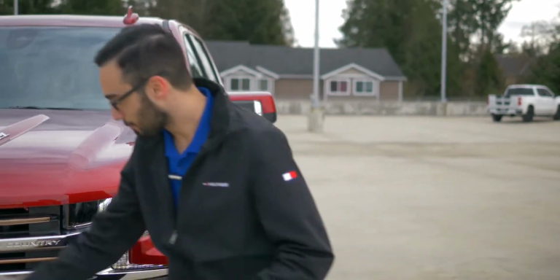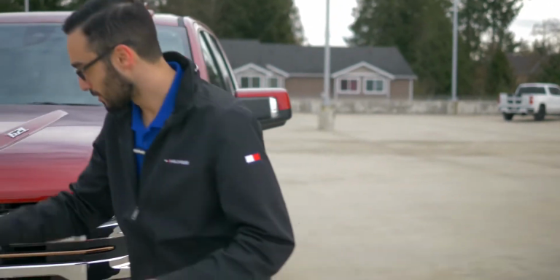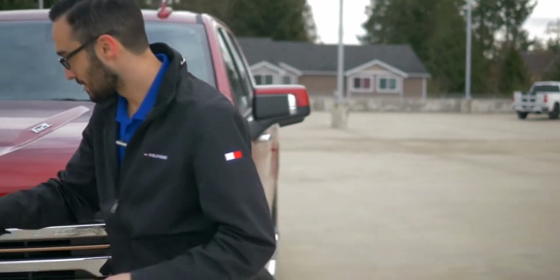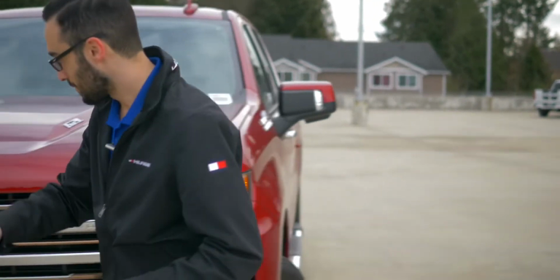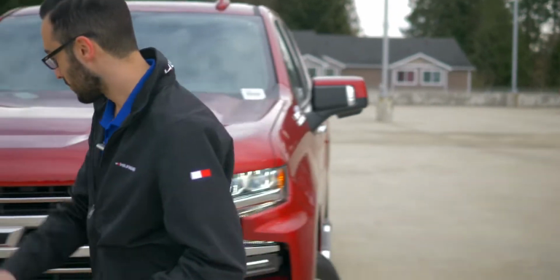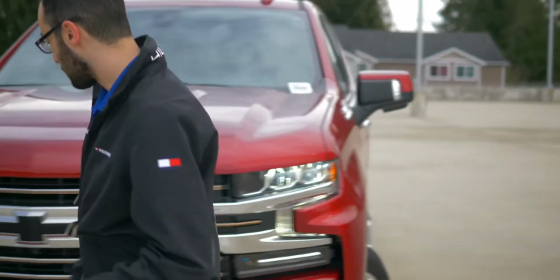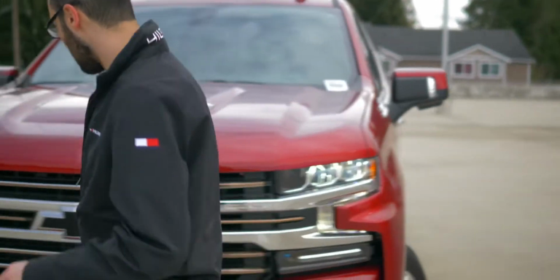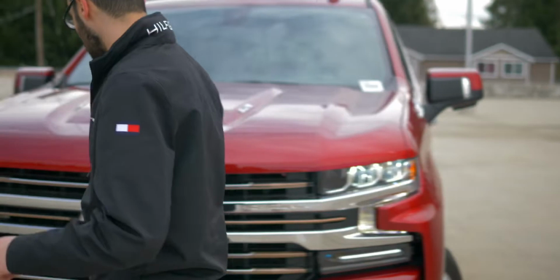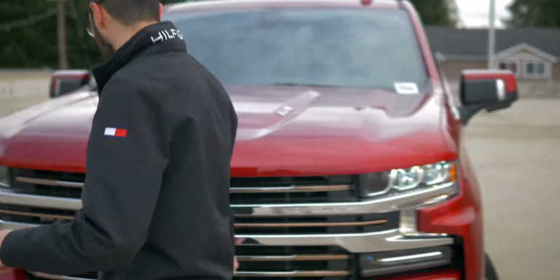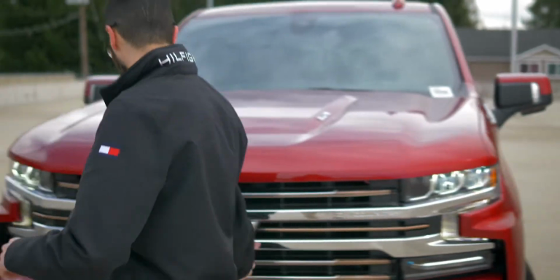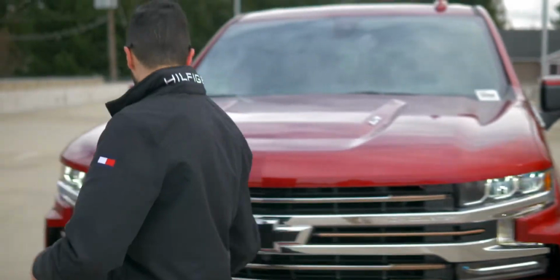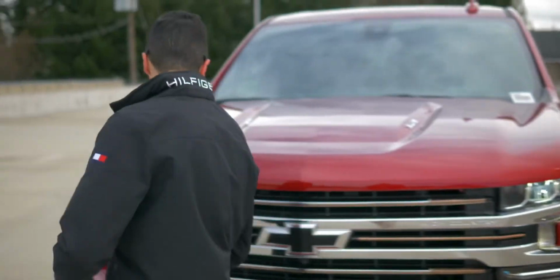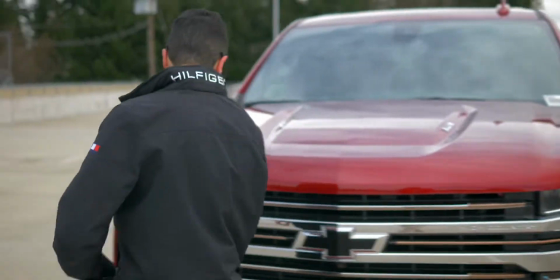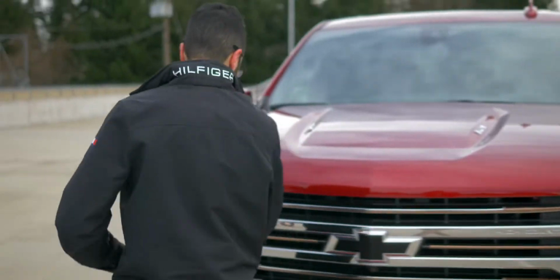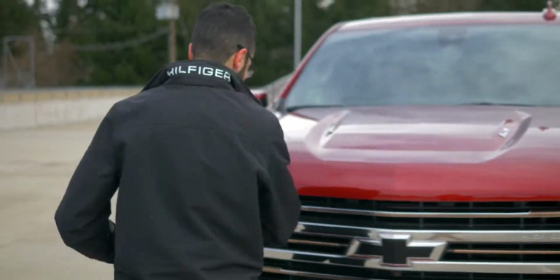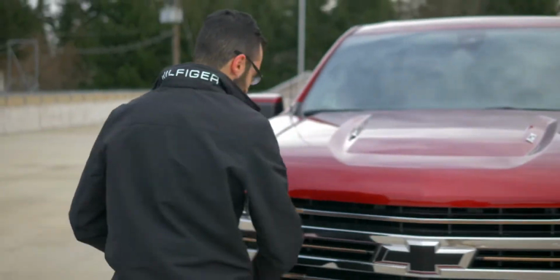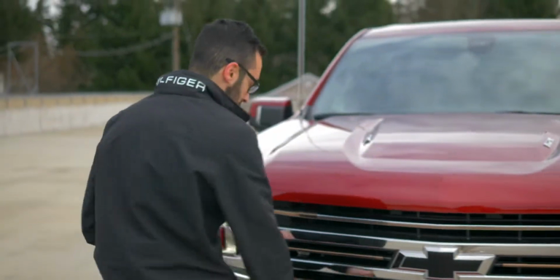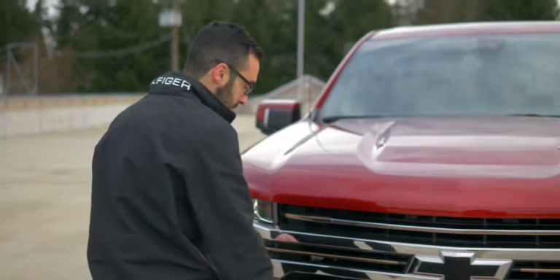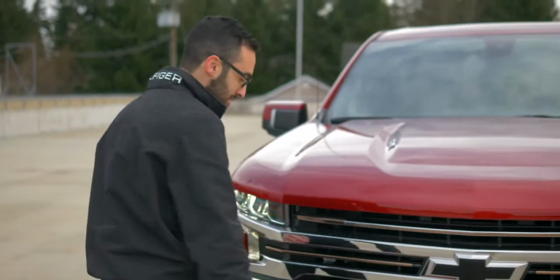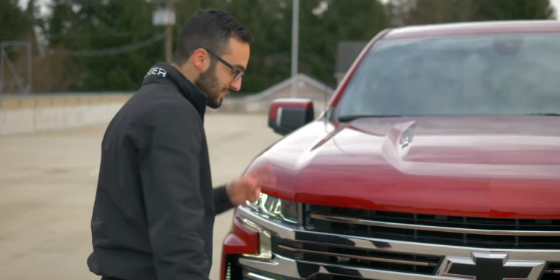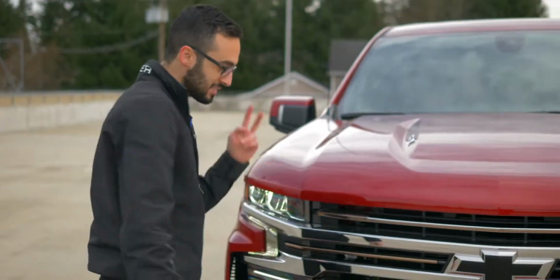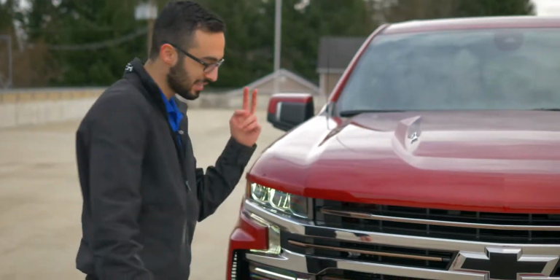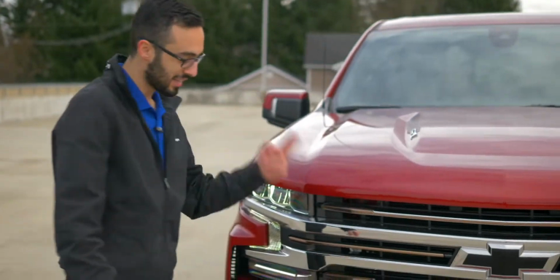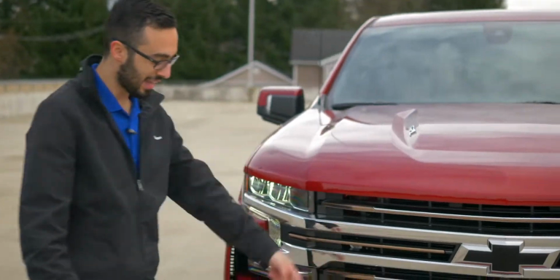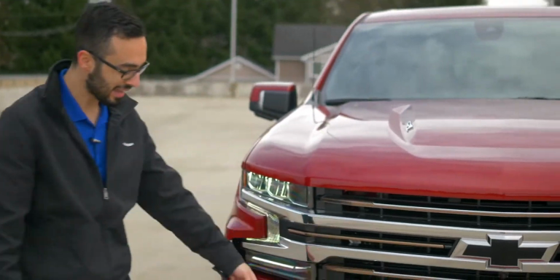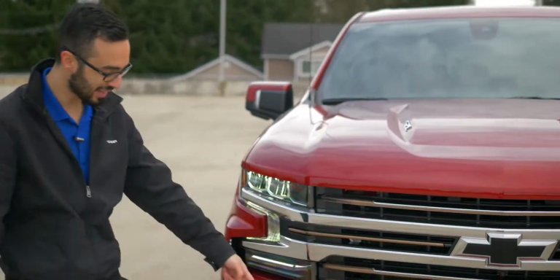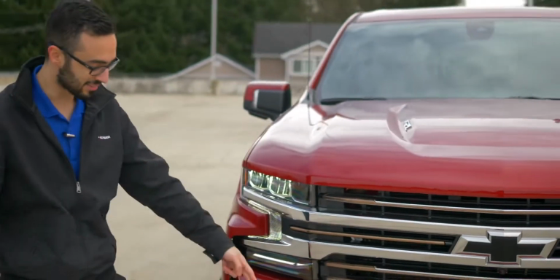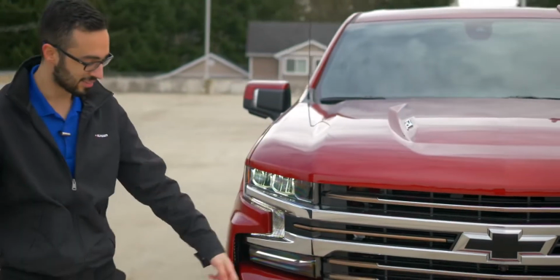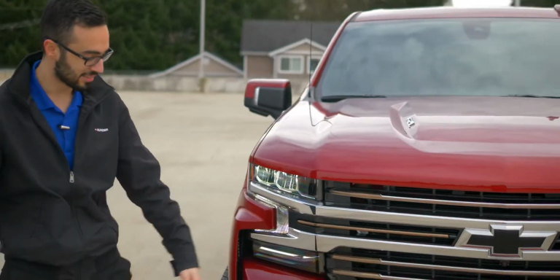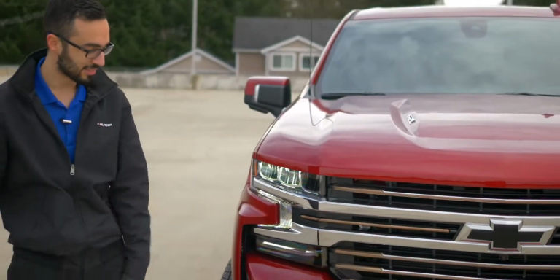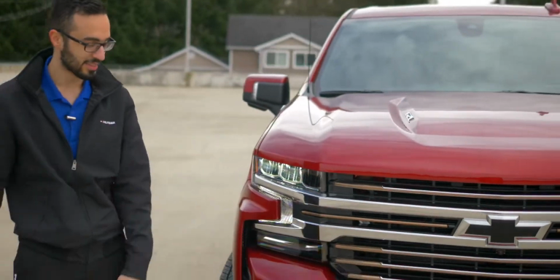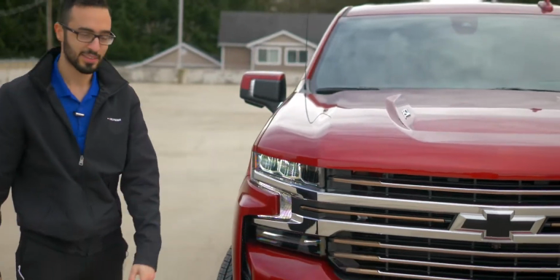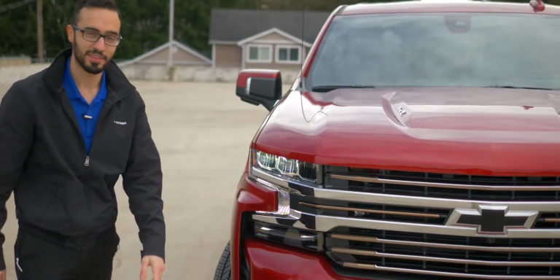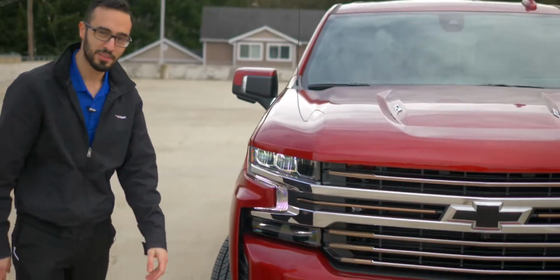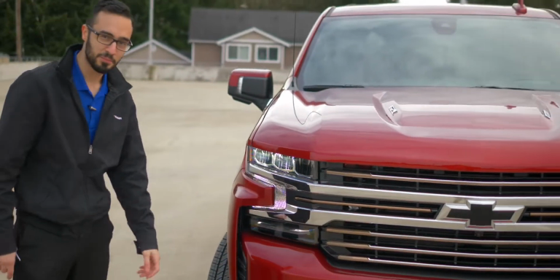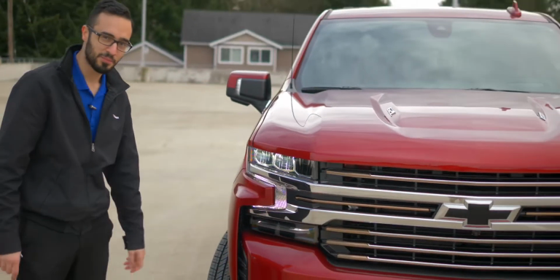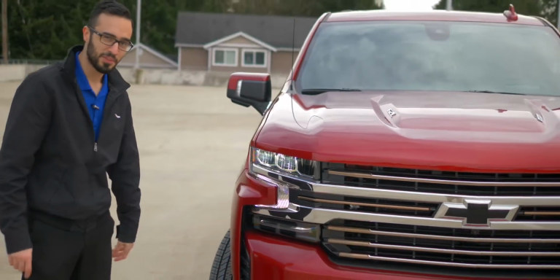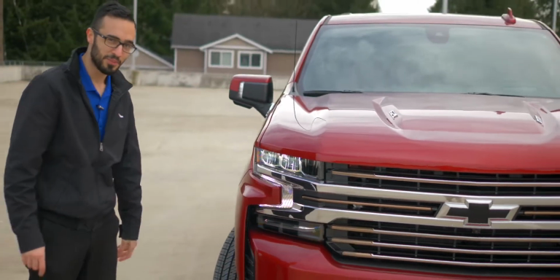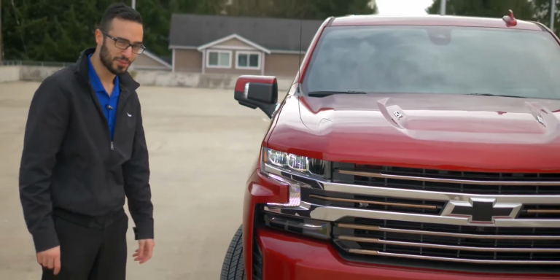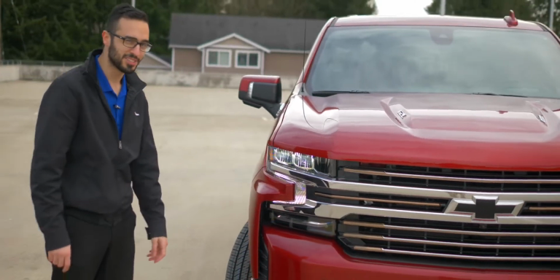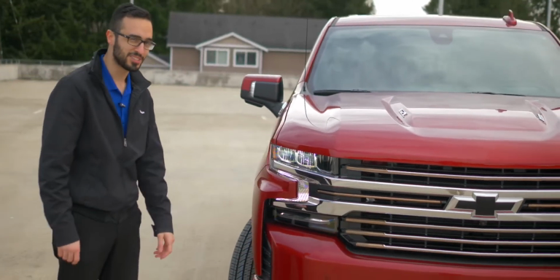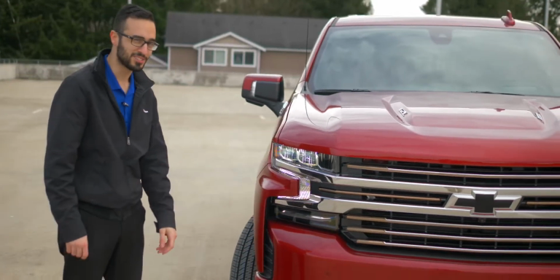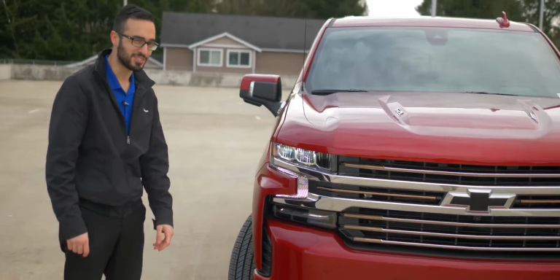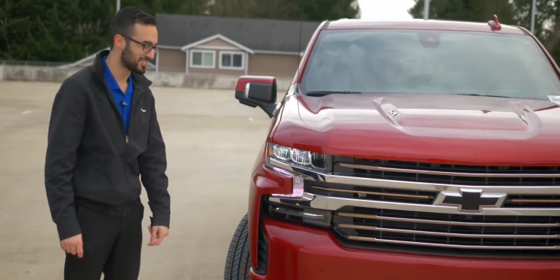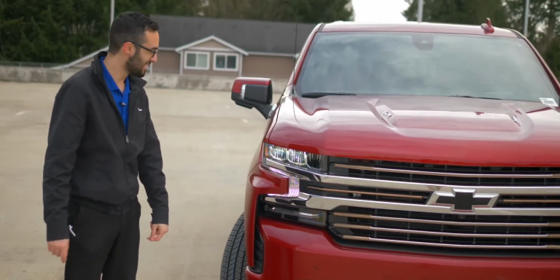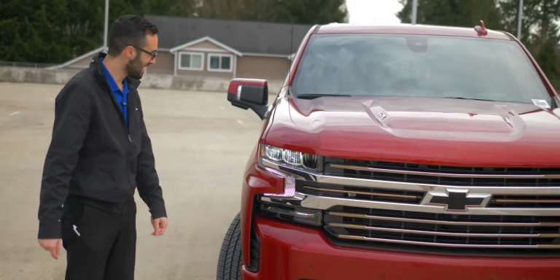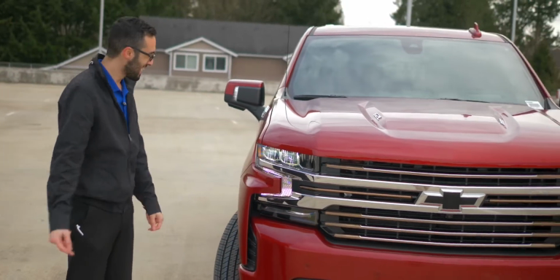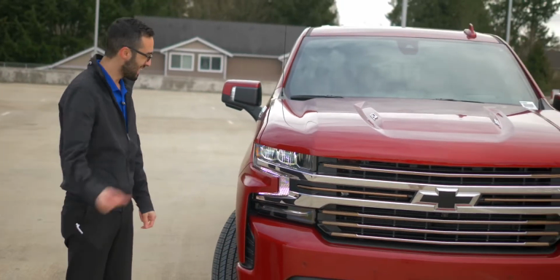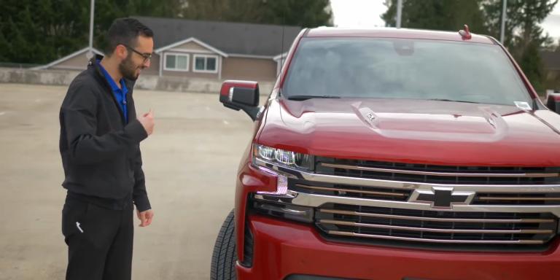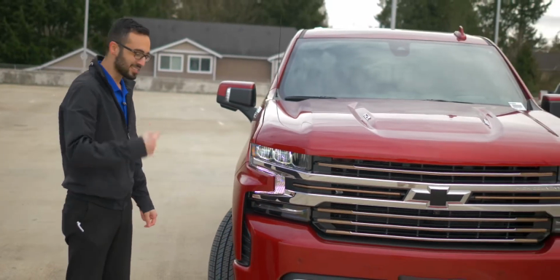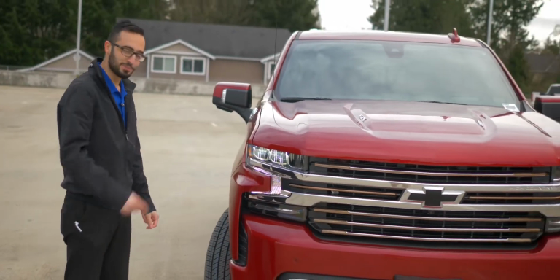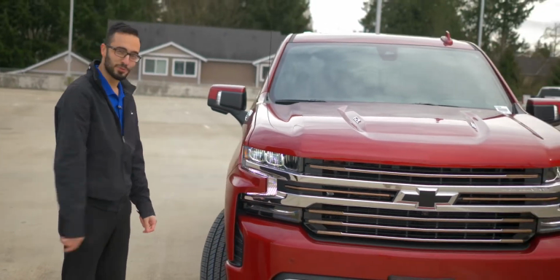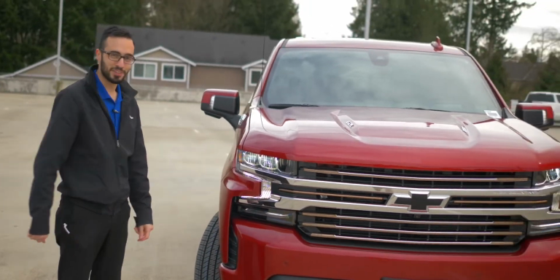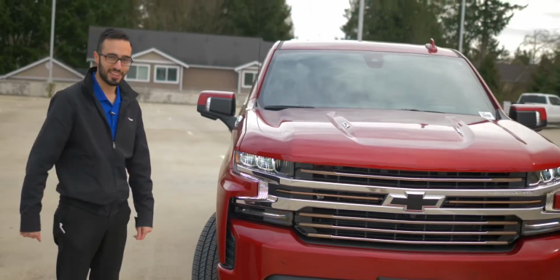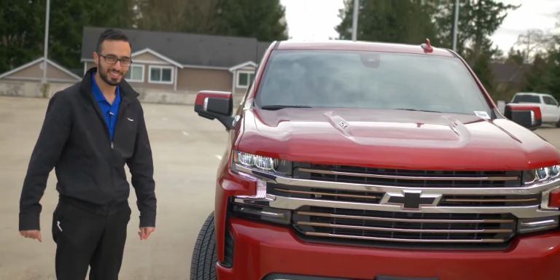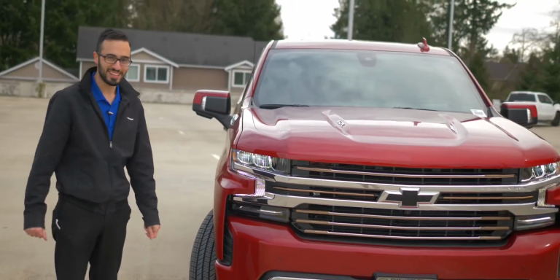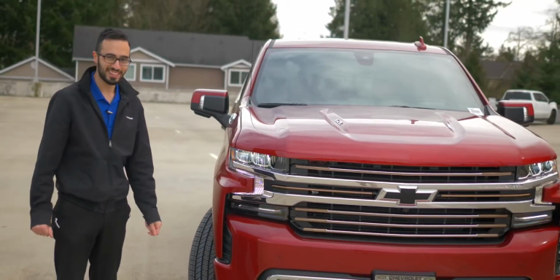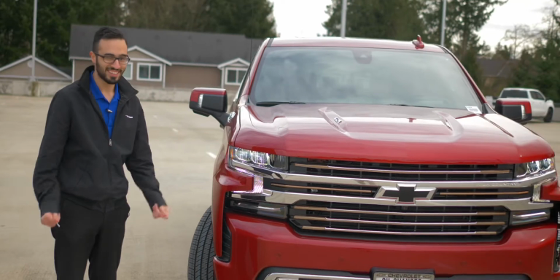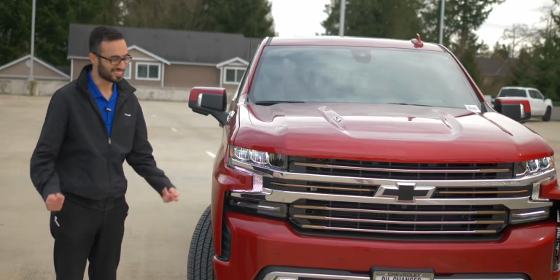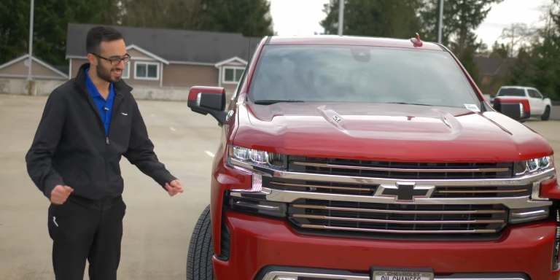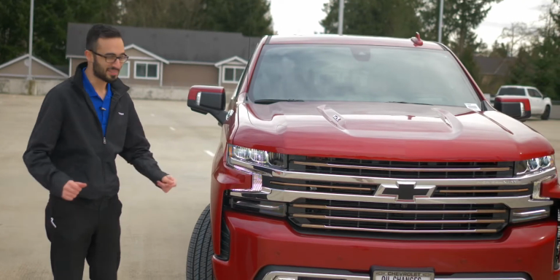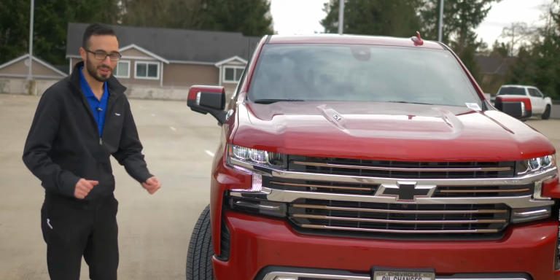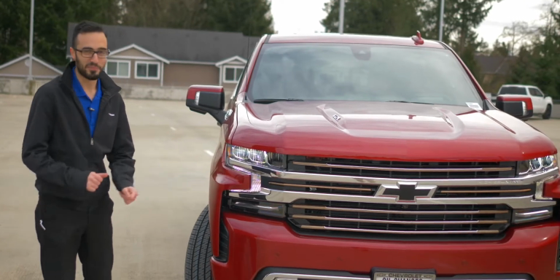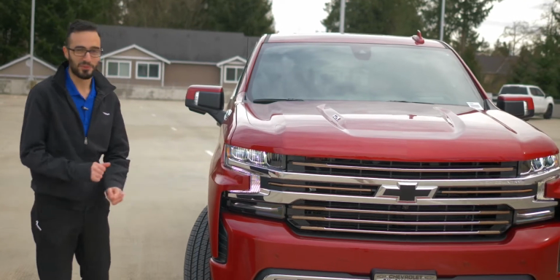Of course, the vehicle comes with the 360 cameras and front sensors. Let's move to the inside and talk about it more.